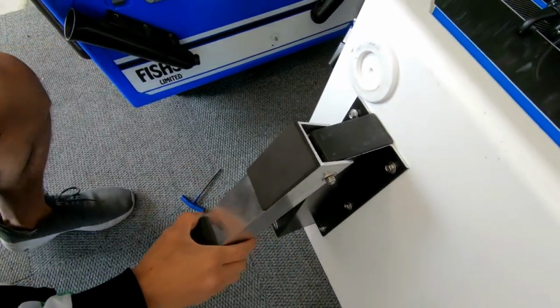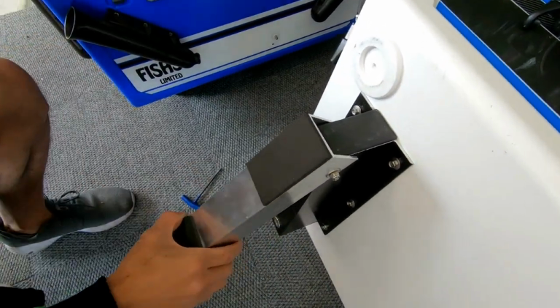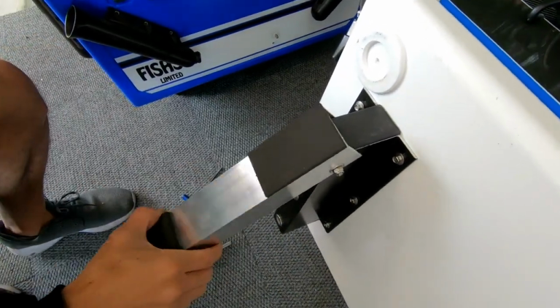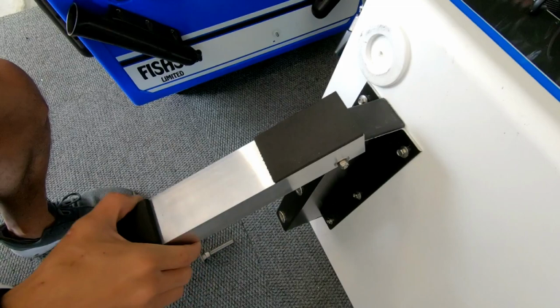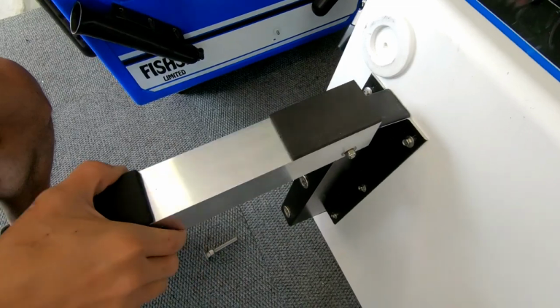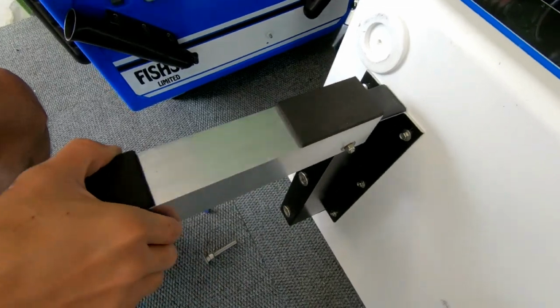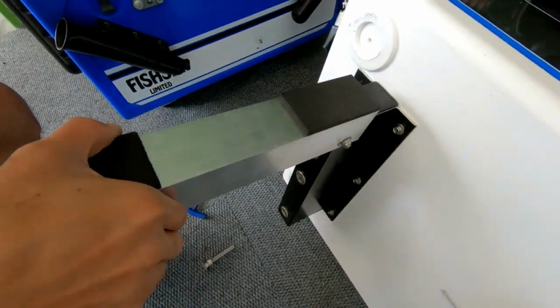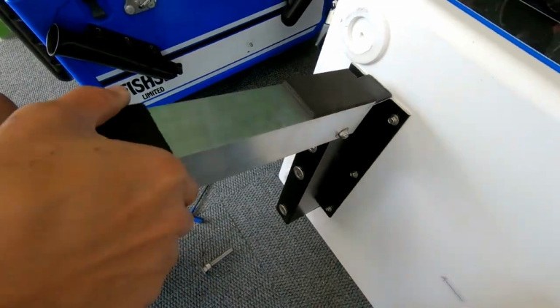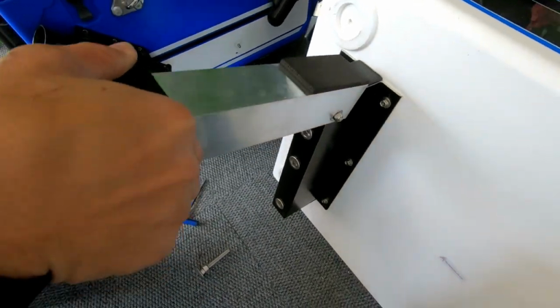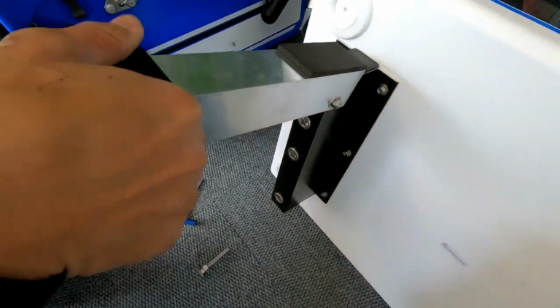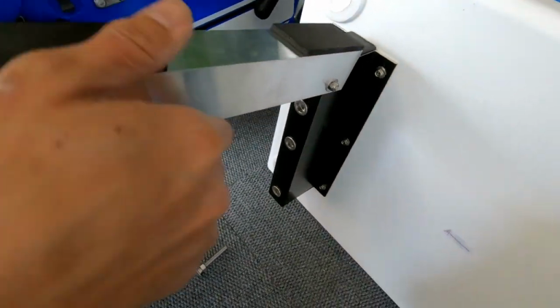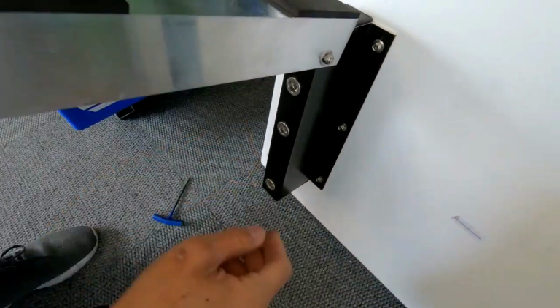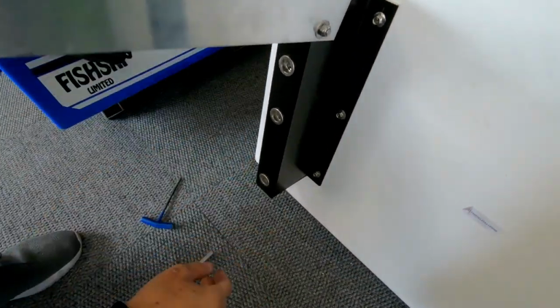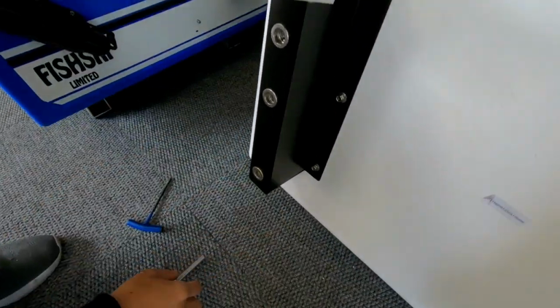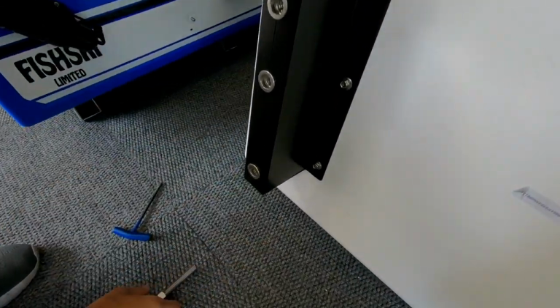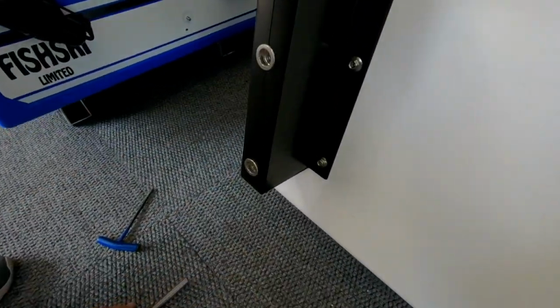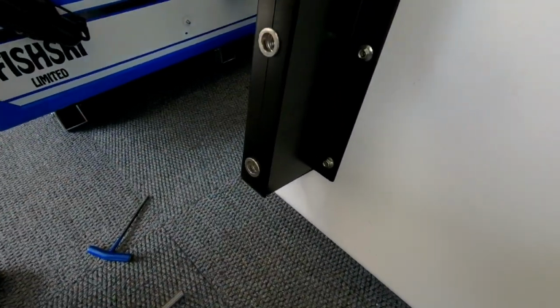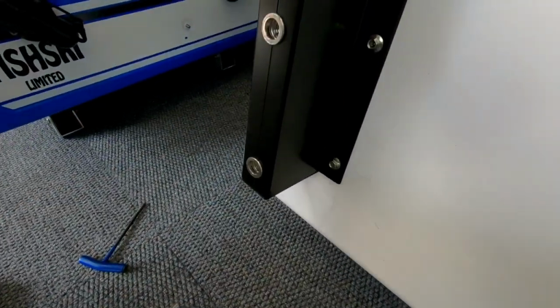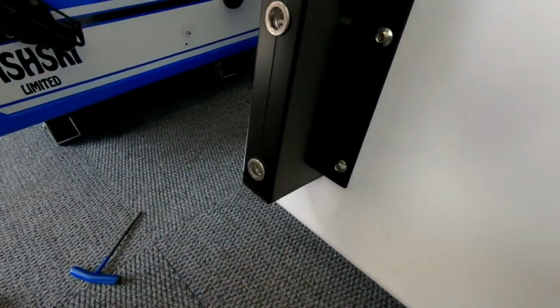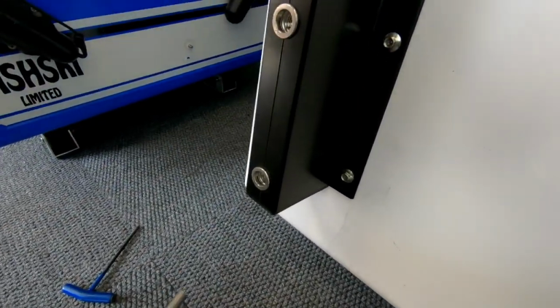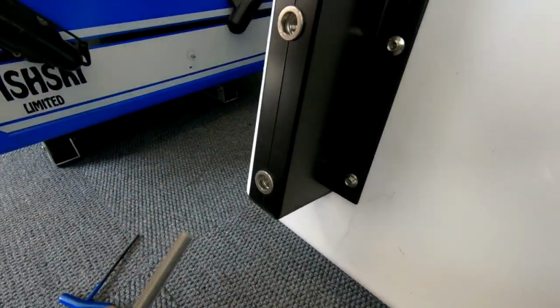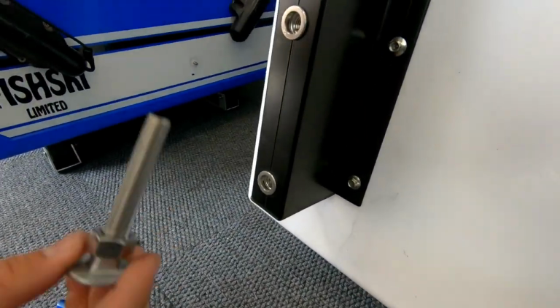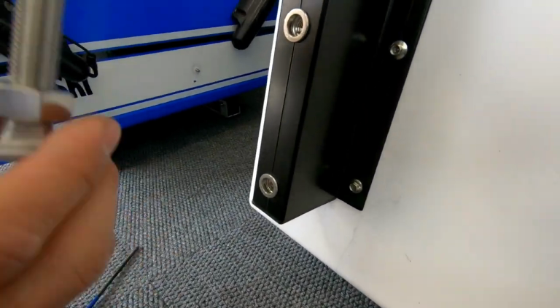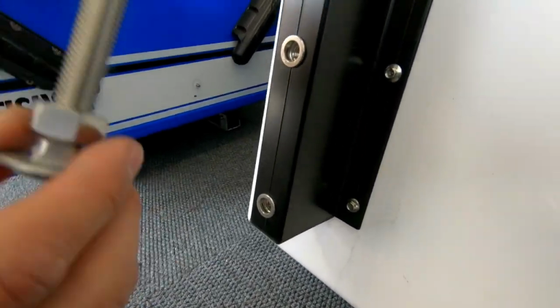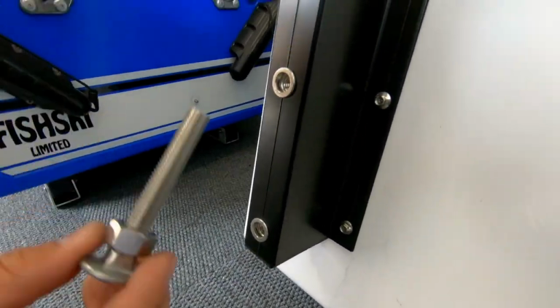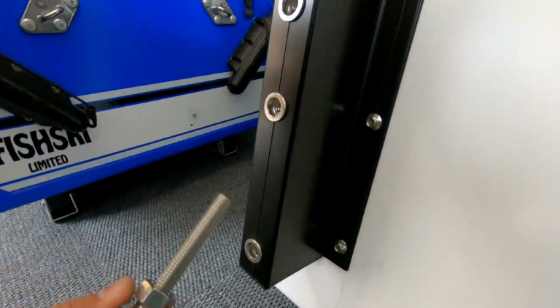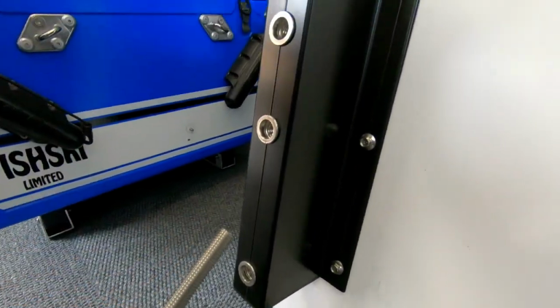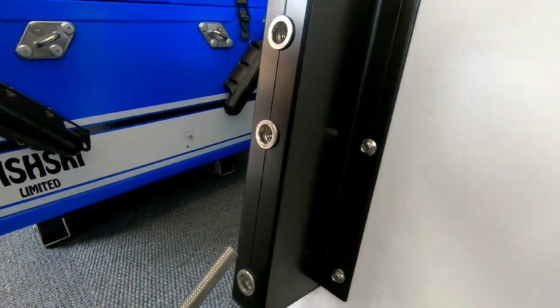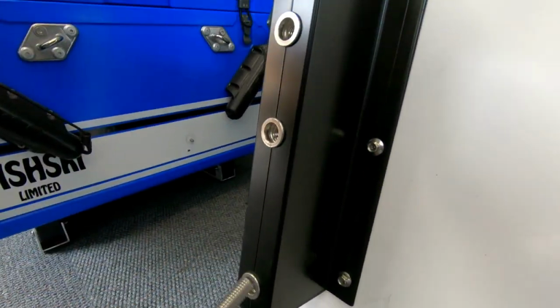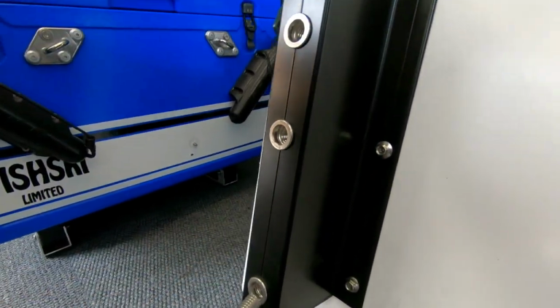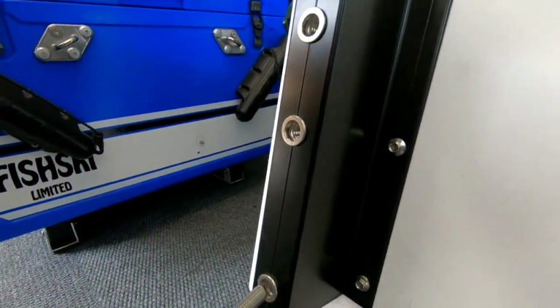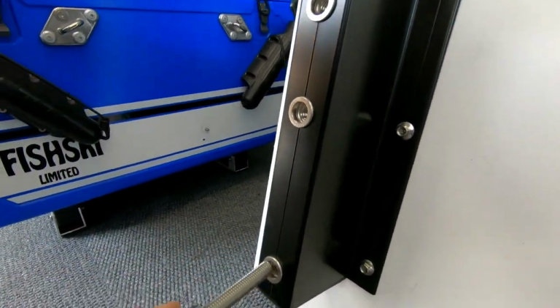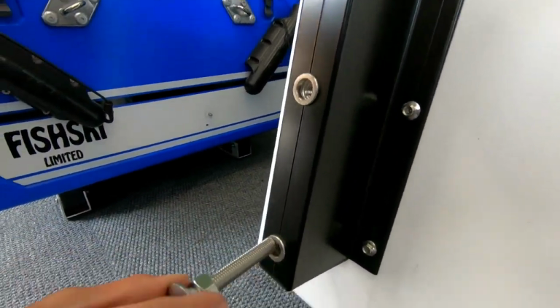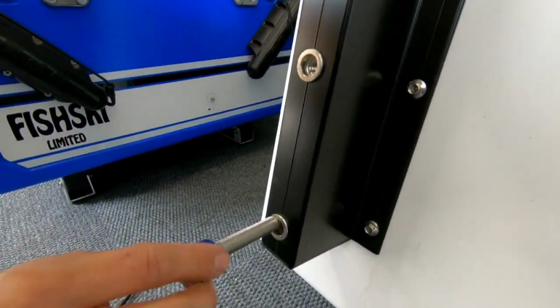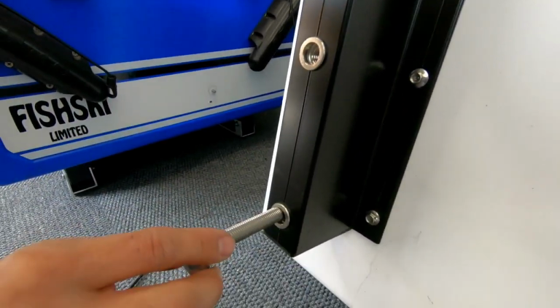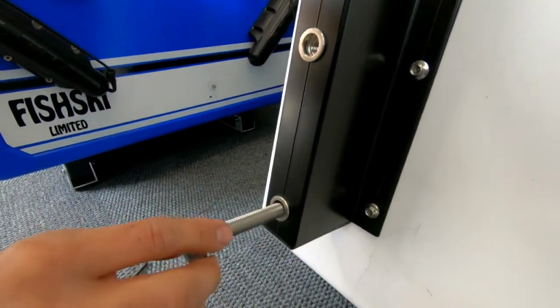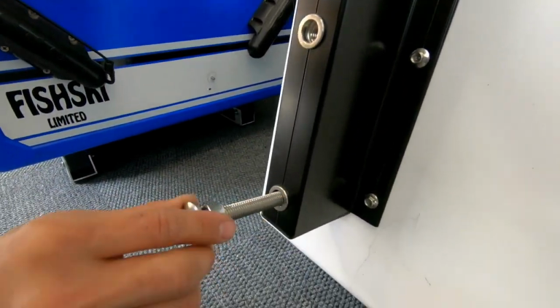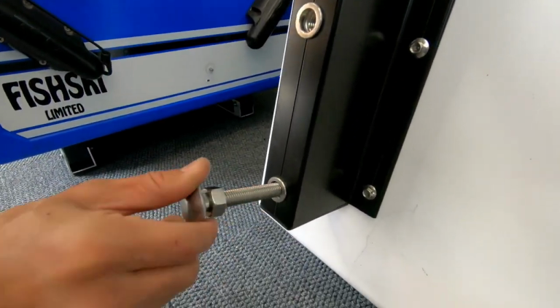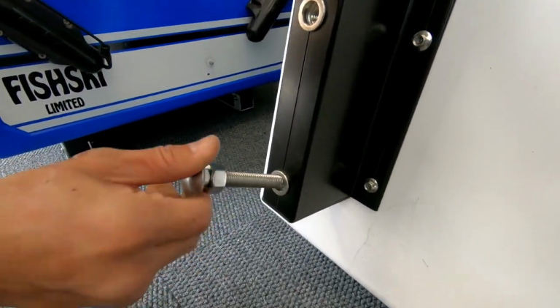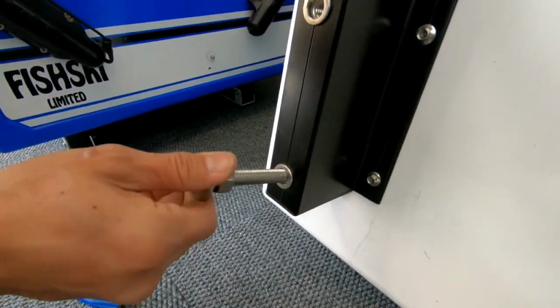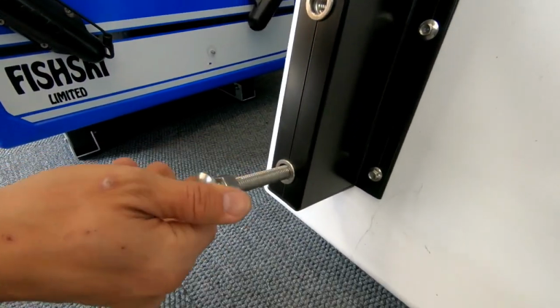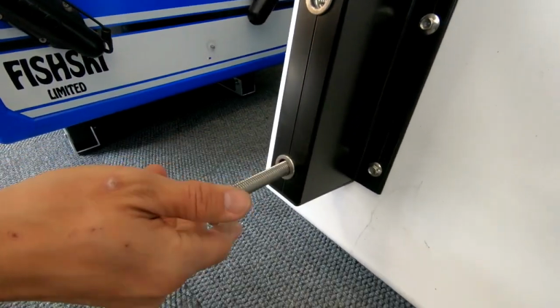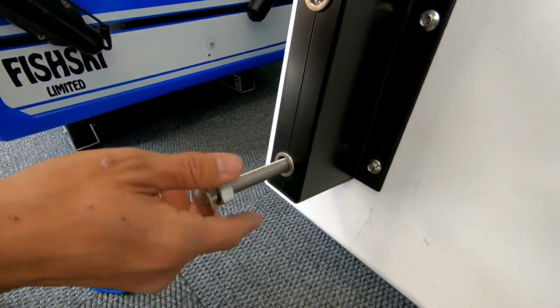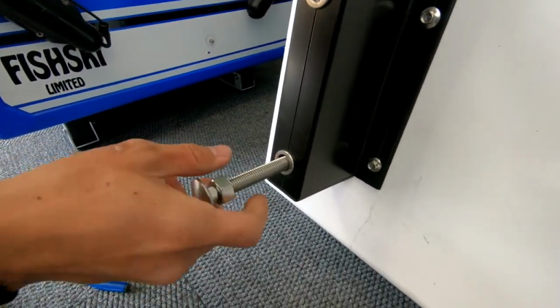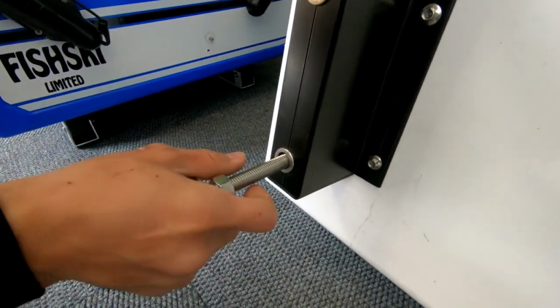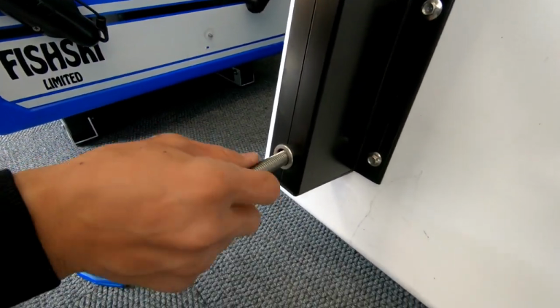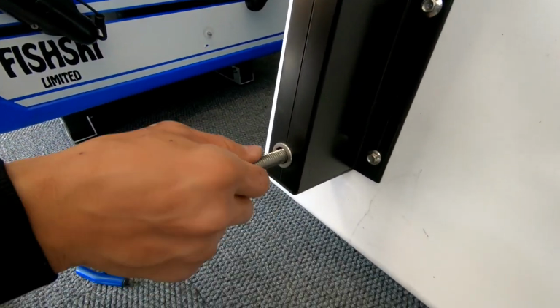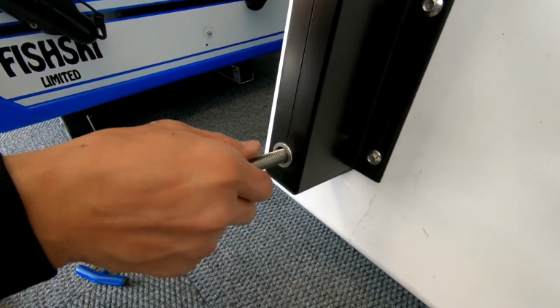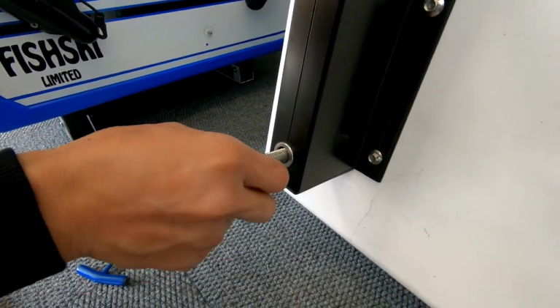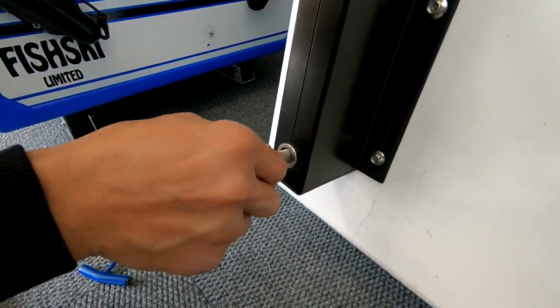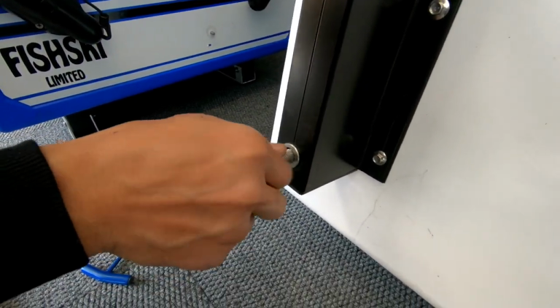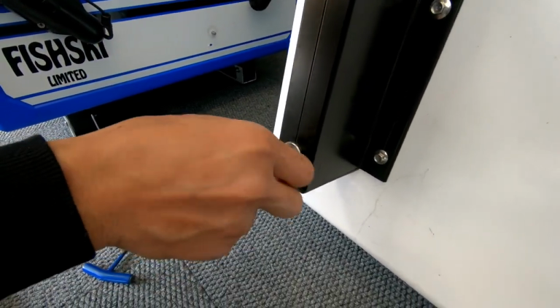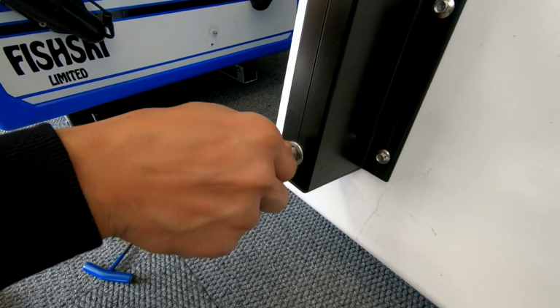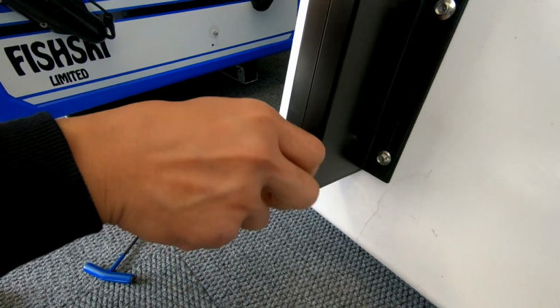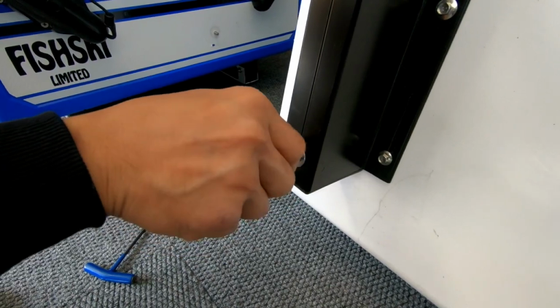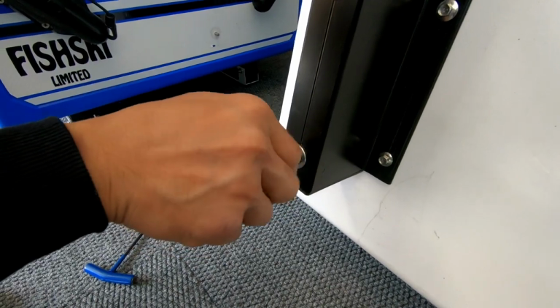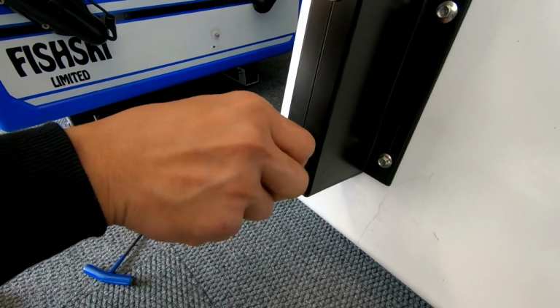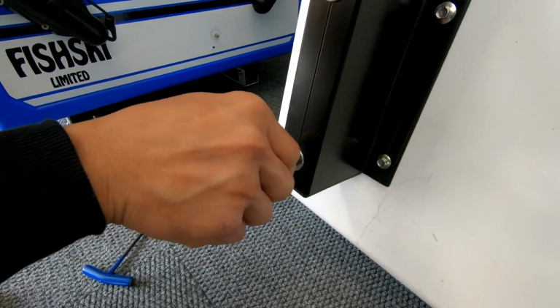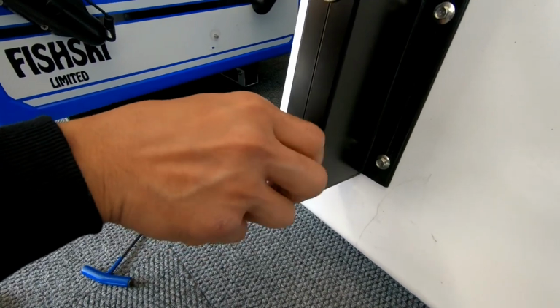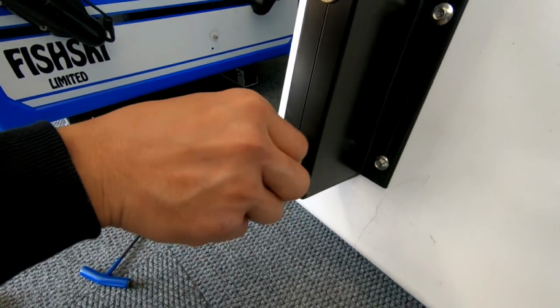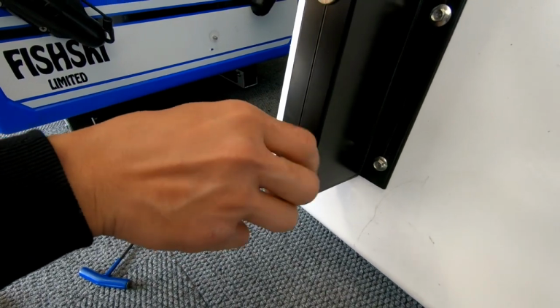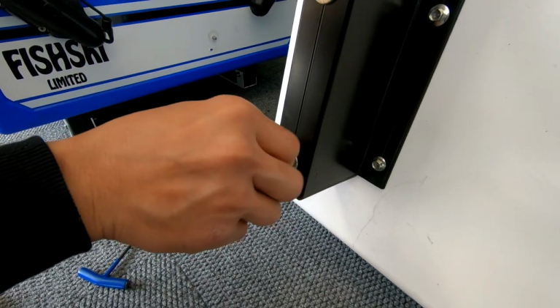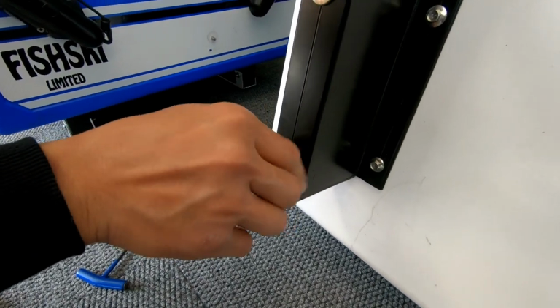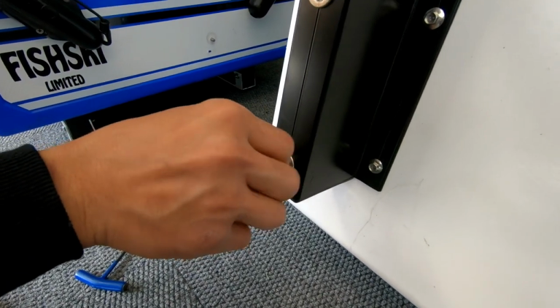The next piece is to slide your big cuphead bolt in there — that's obviously your height adjustment for the ski.